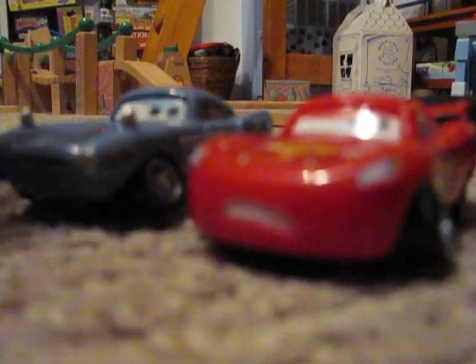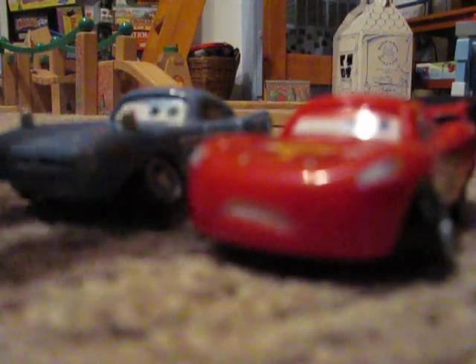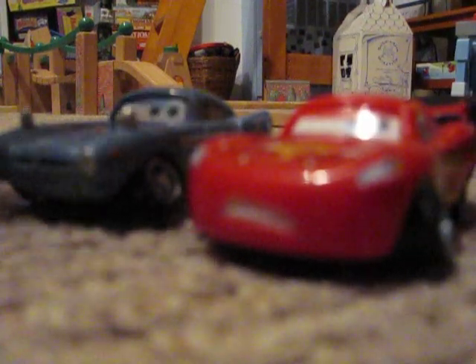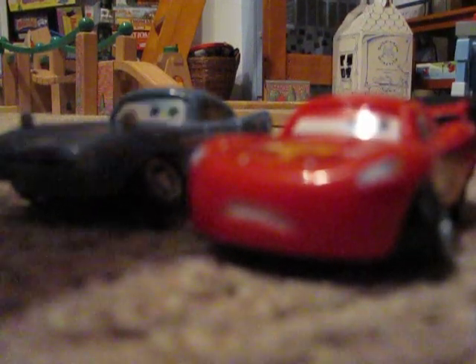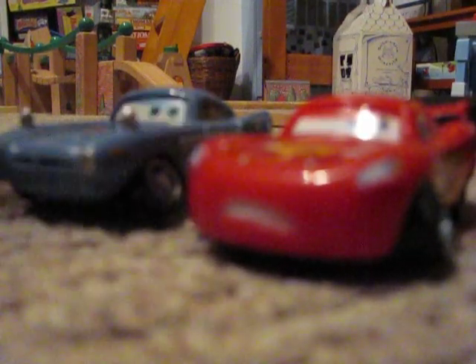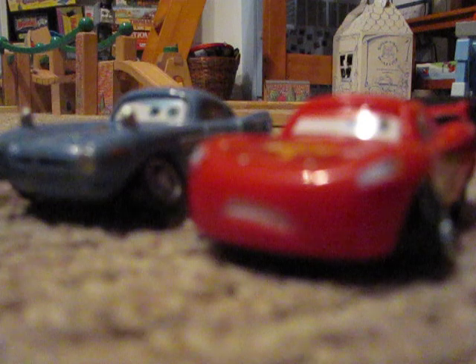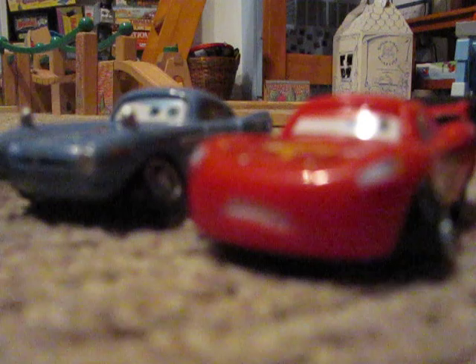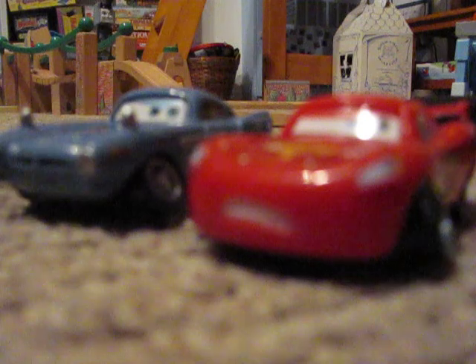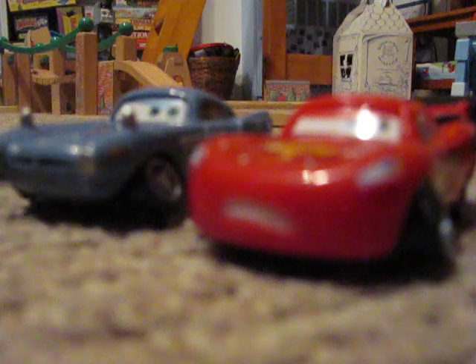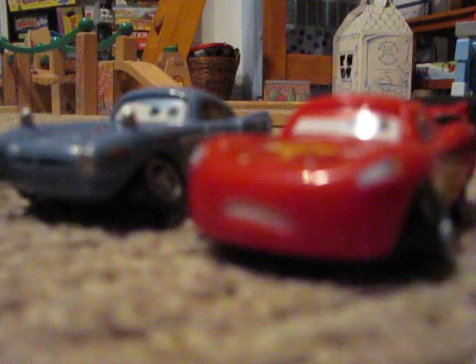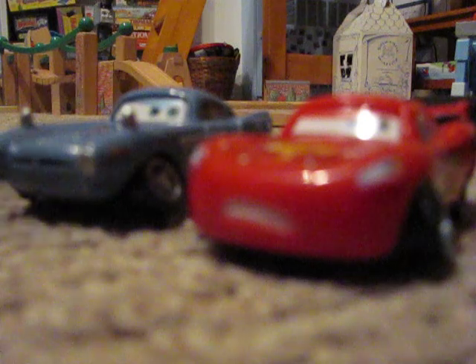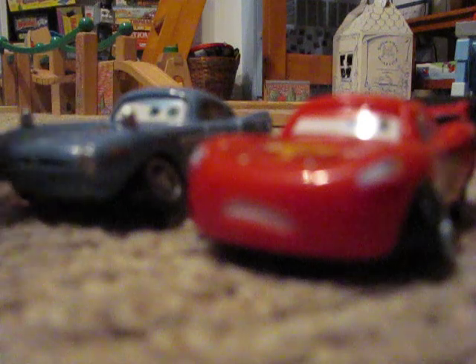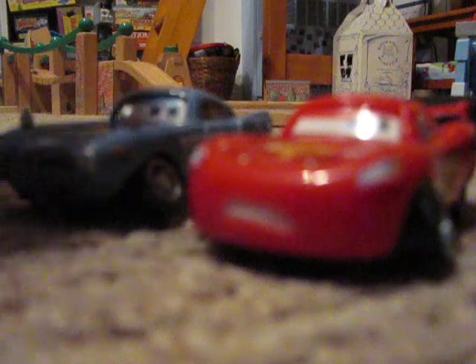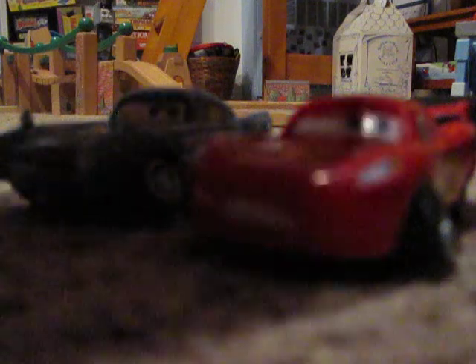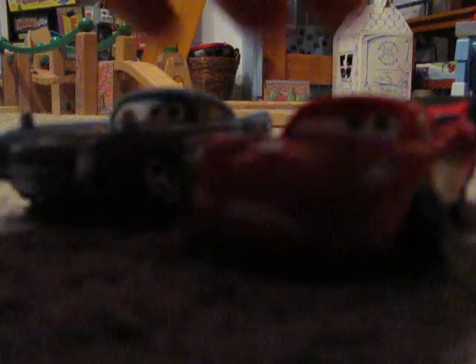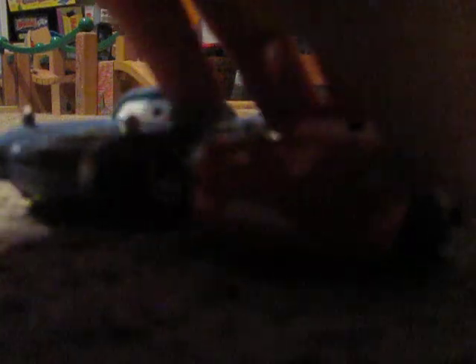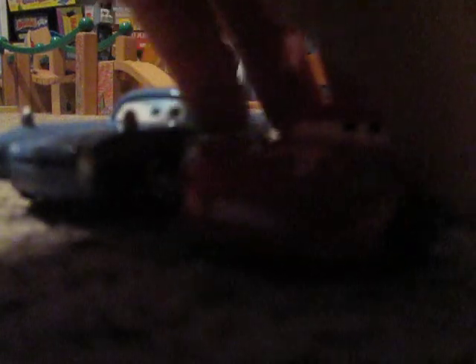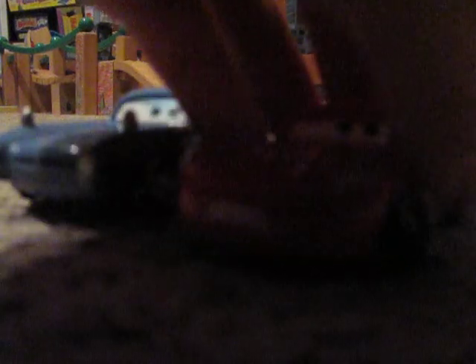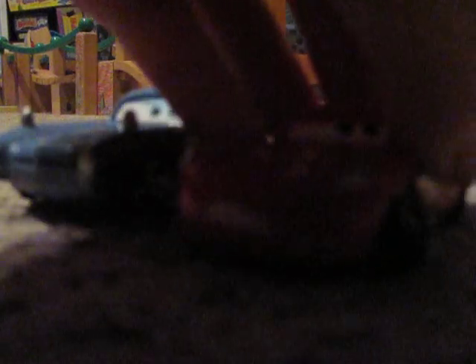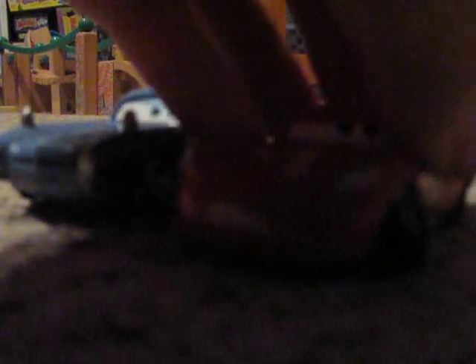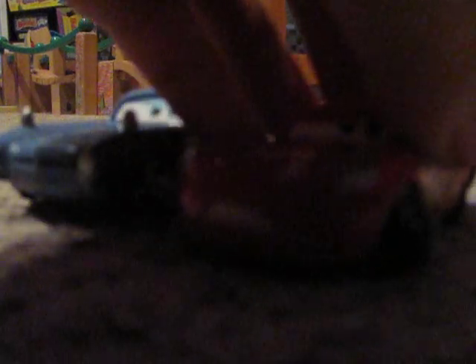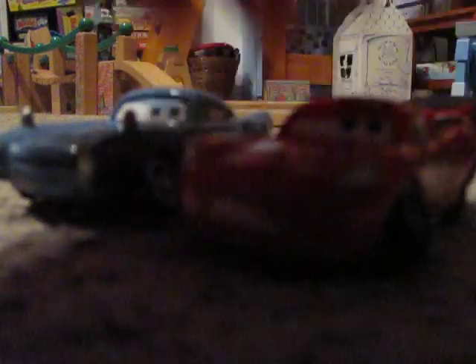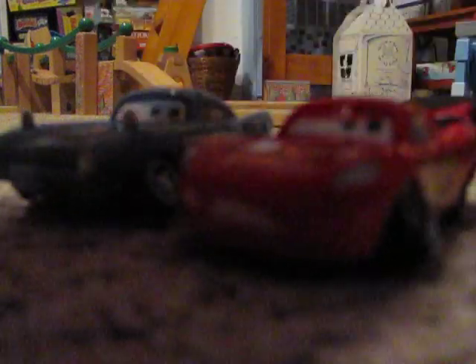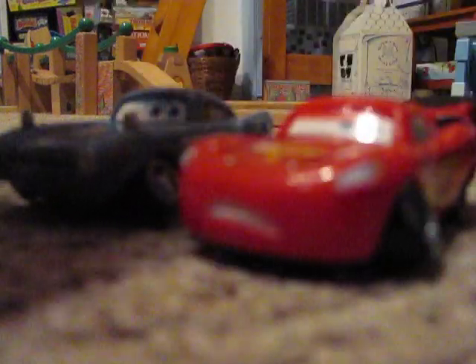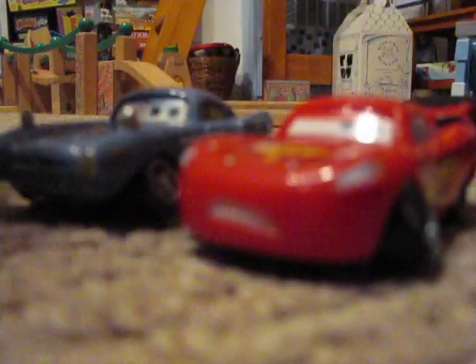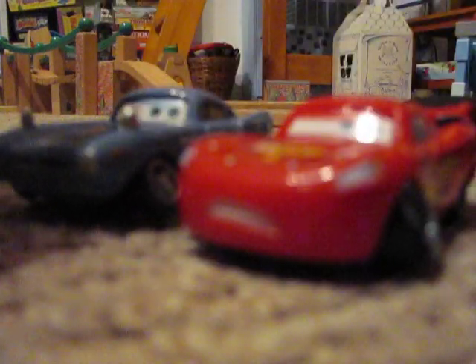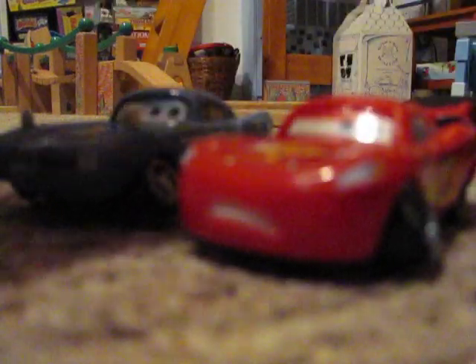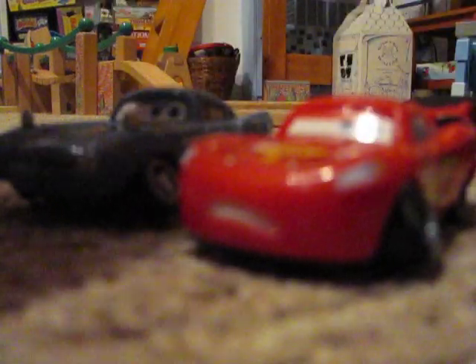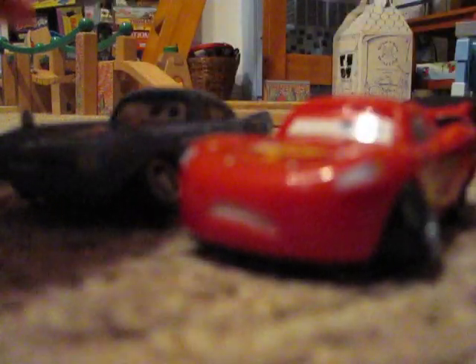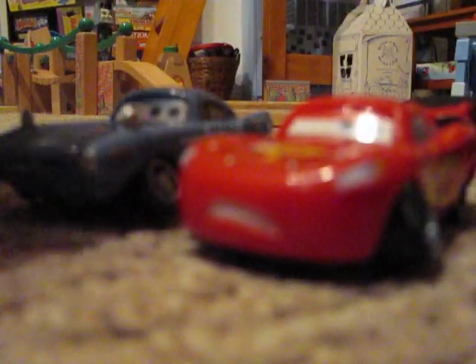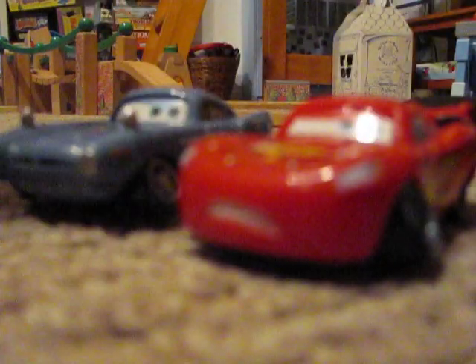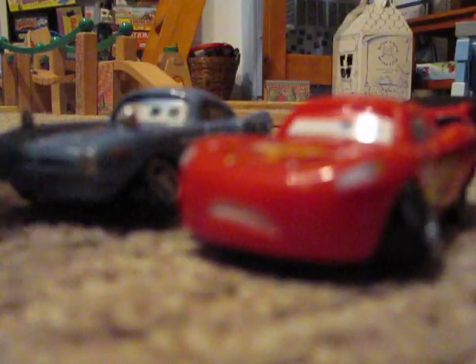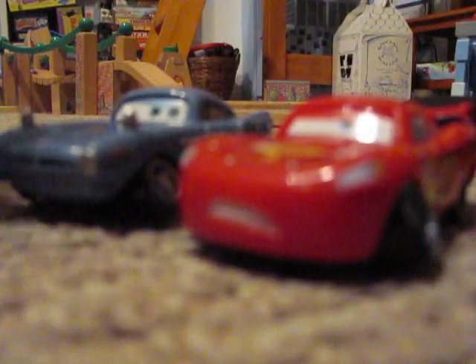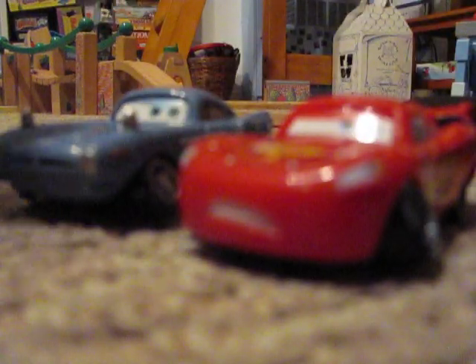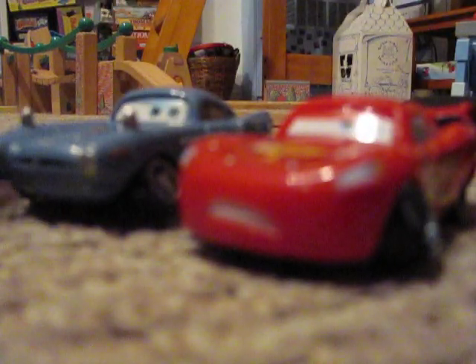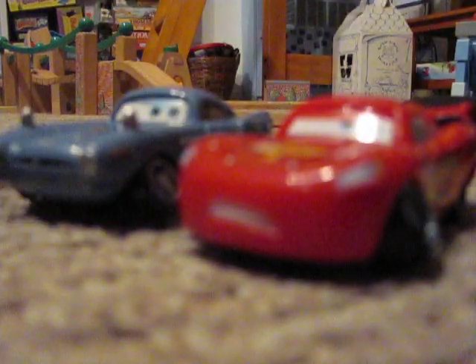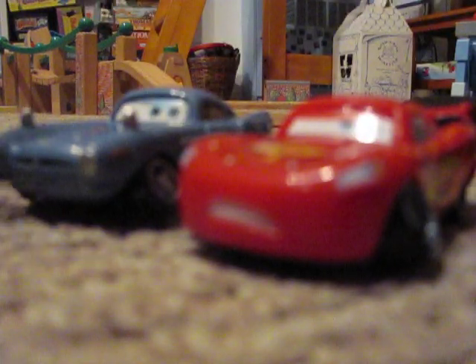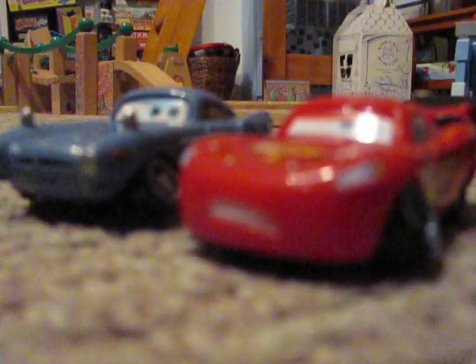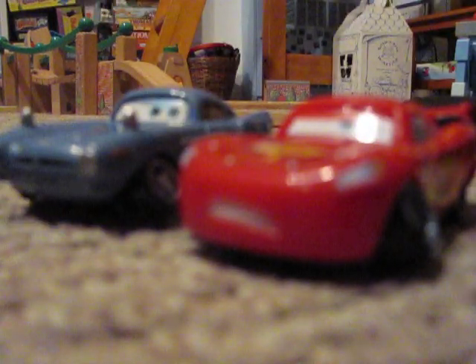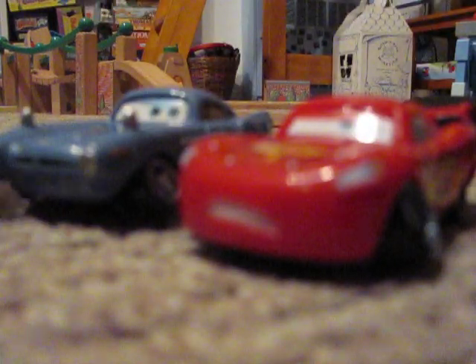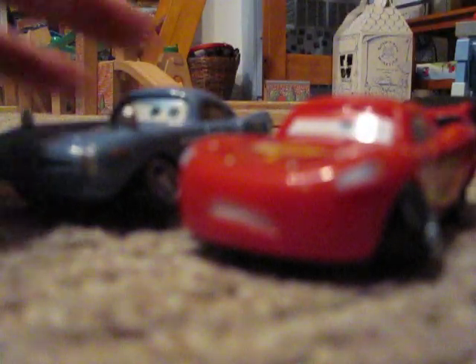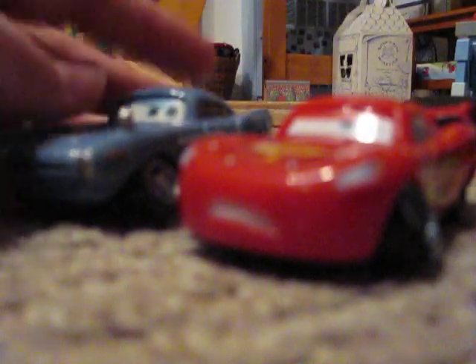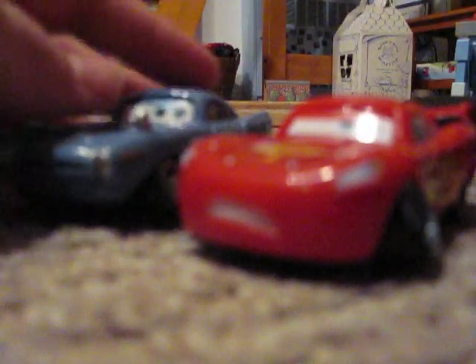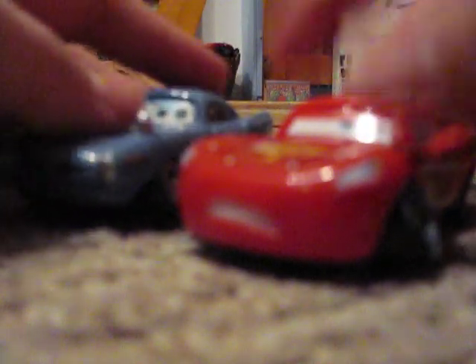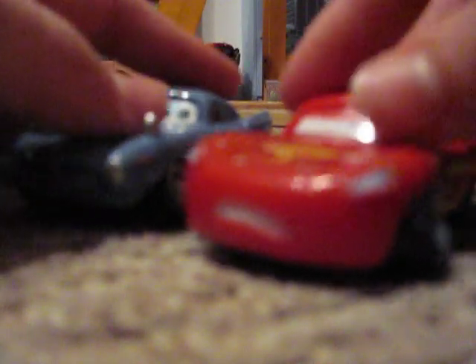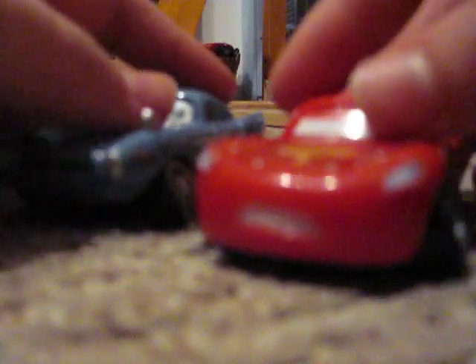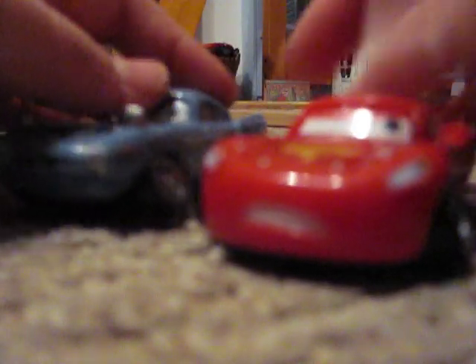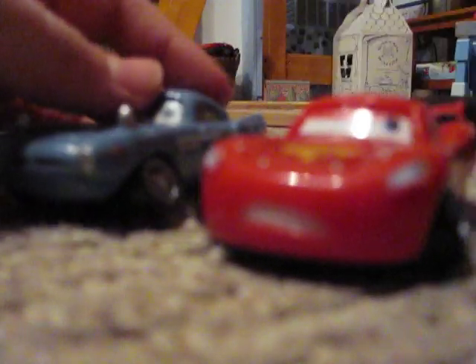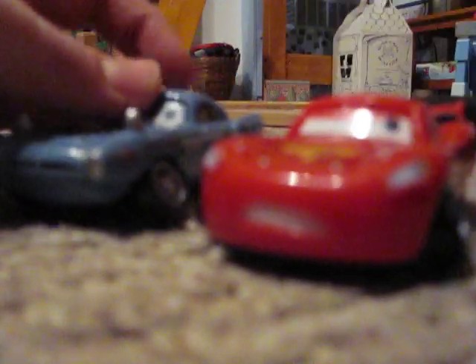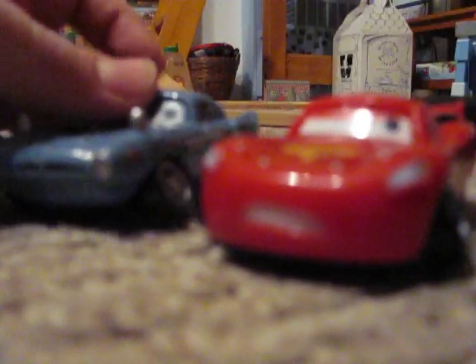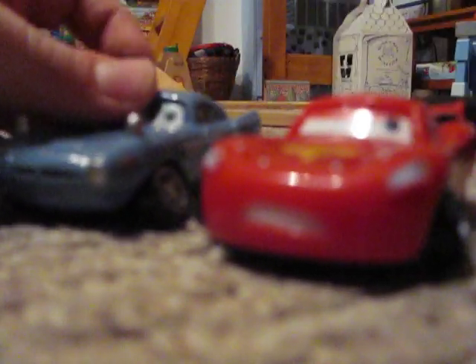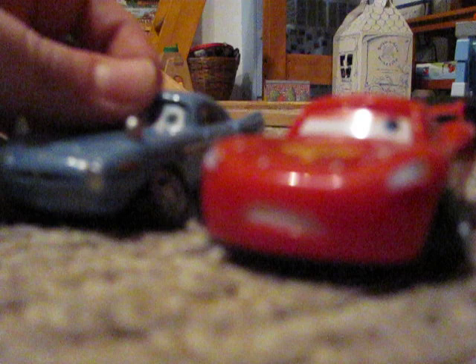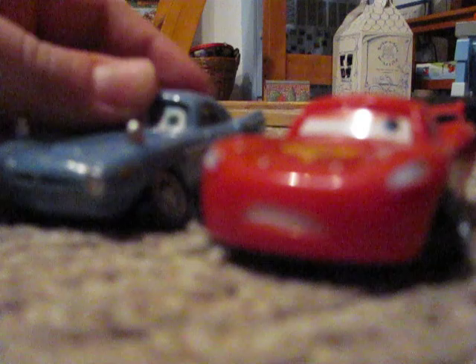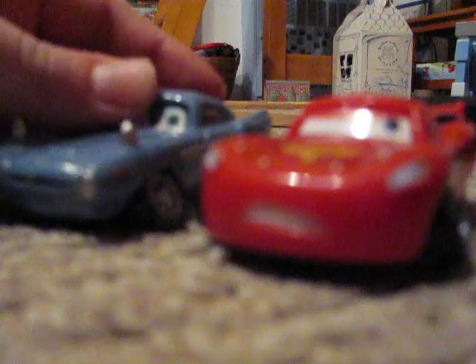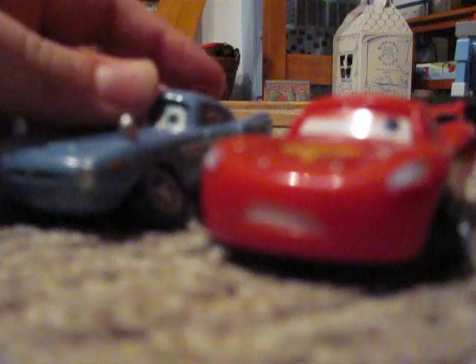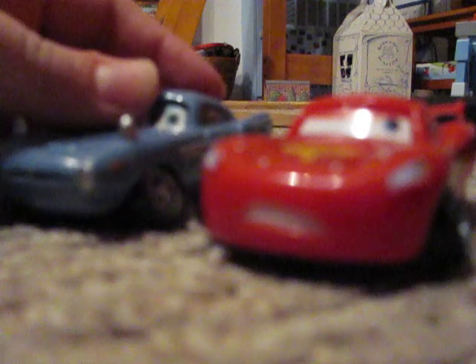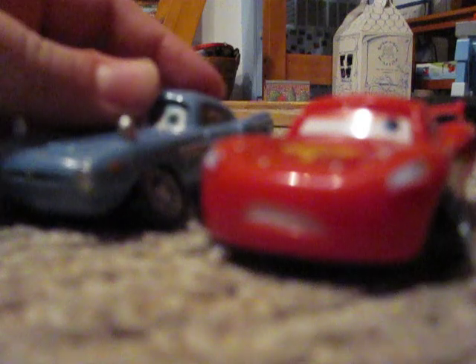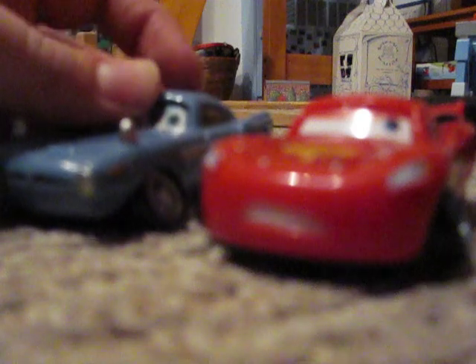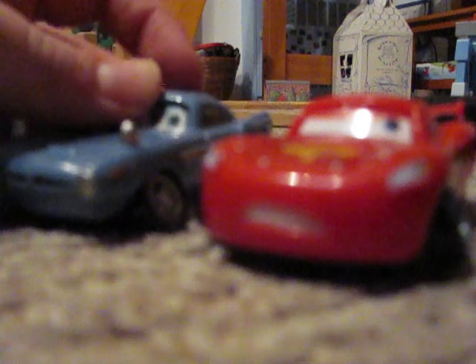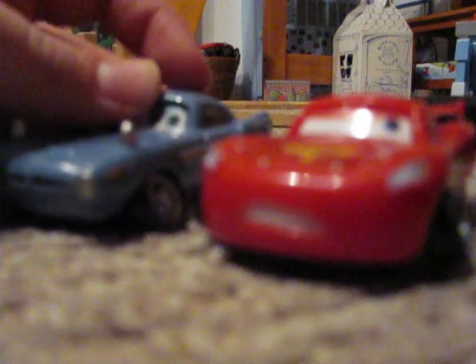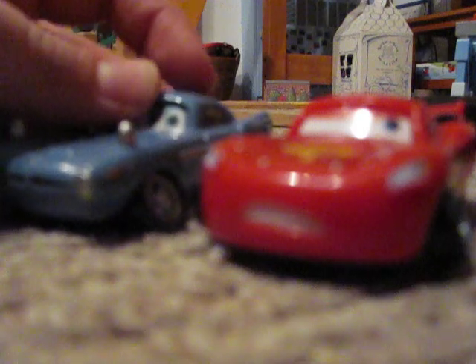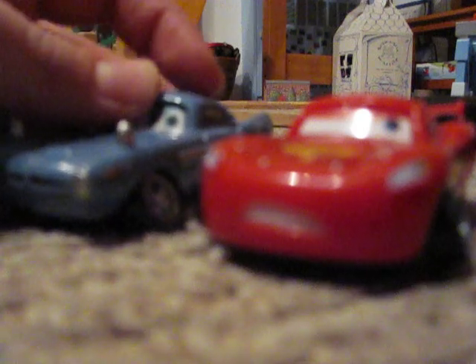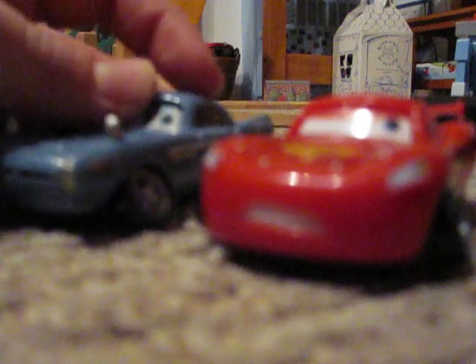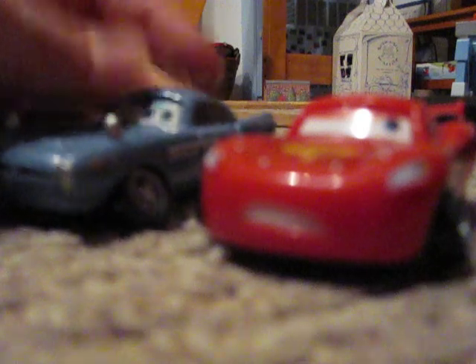His pose and Lightning's pose are practically alike, because I think they made a little bit of a mistake on Lightning. Because, as you can see, their poses are pretty much the same.